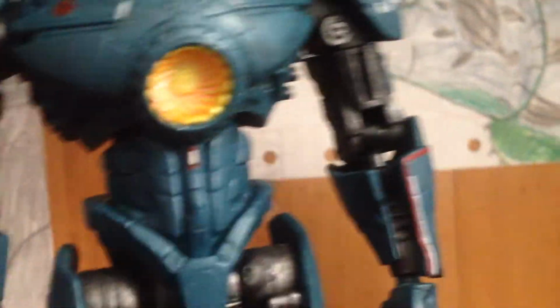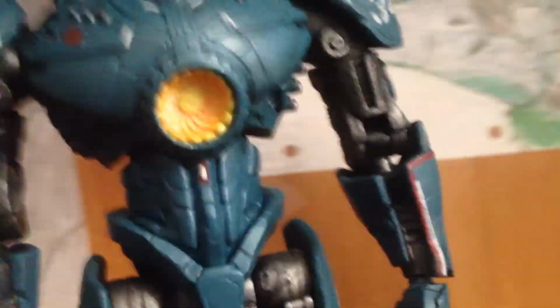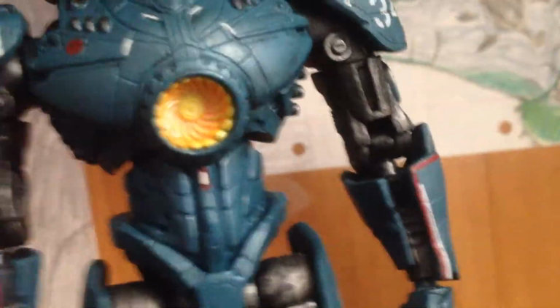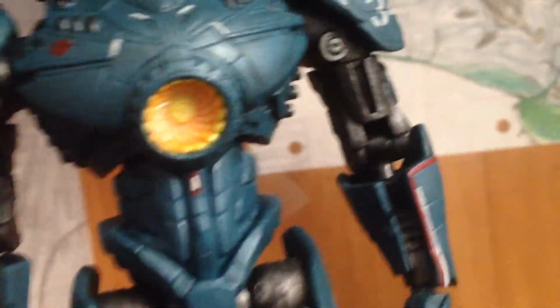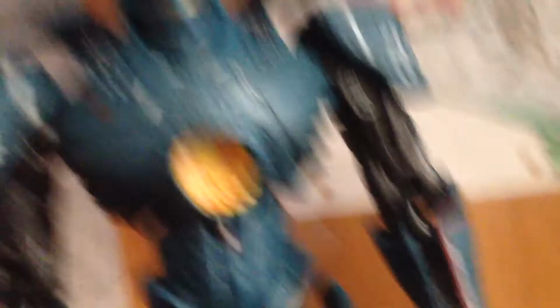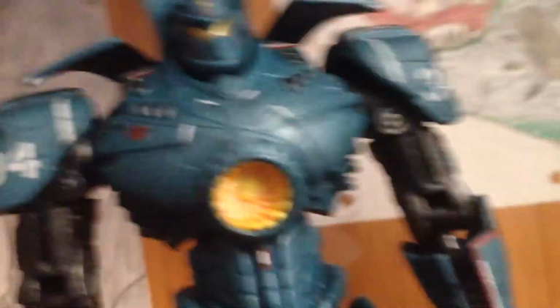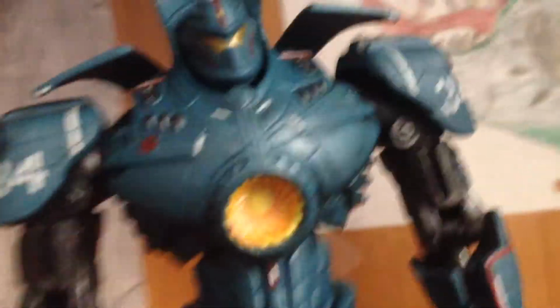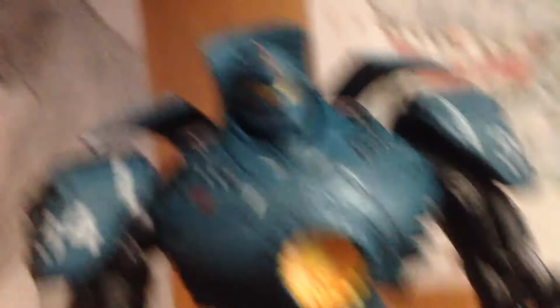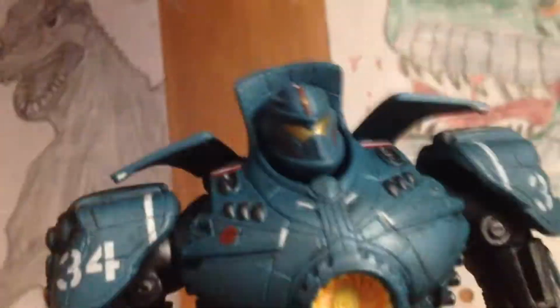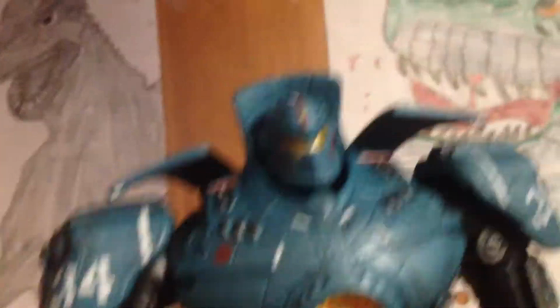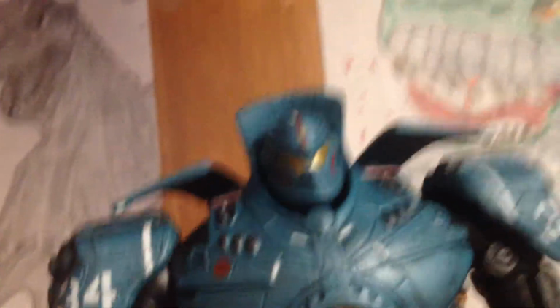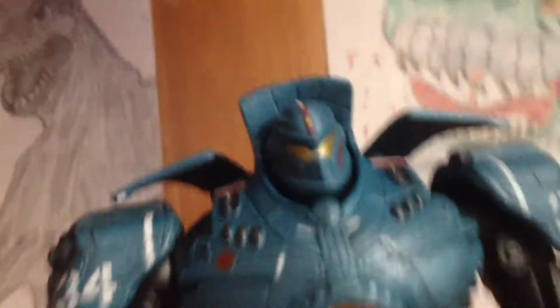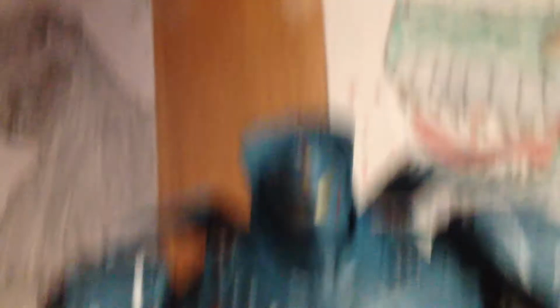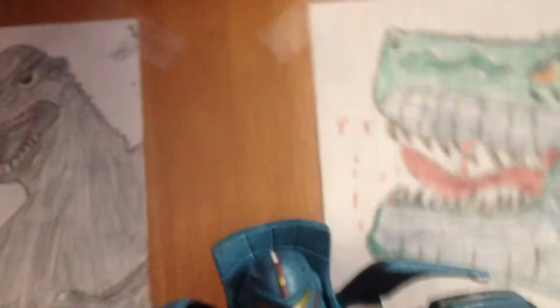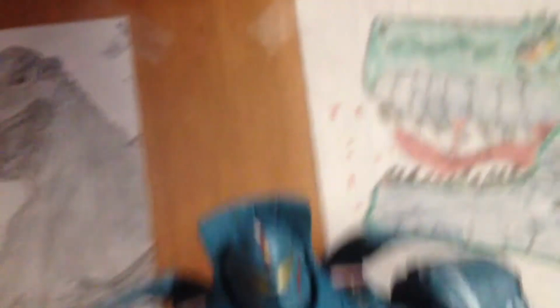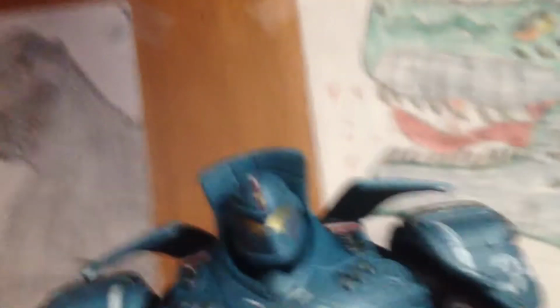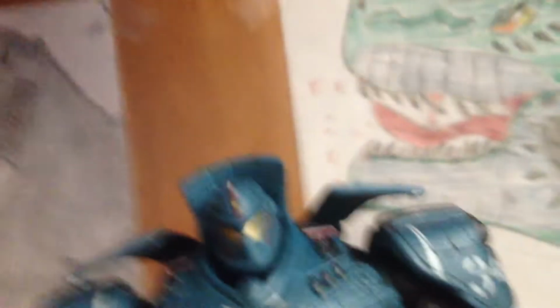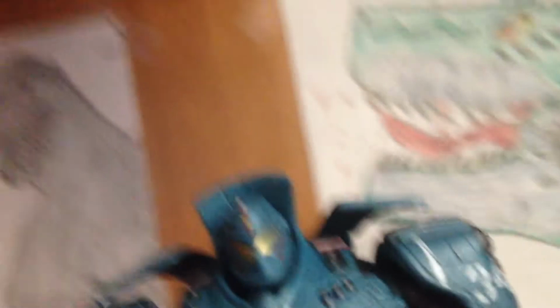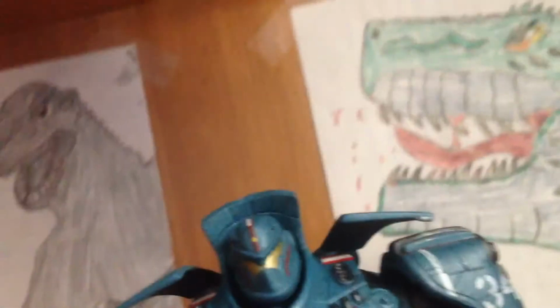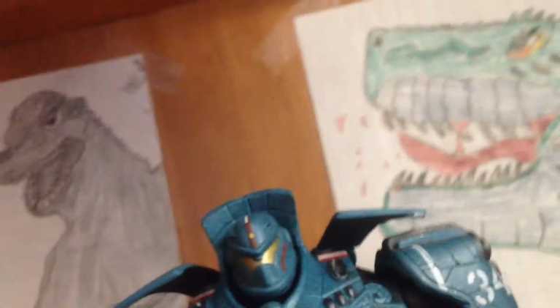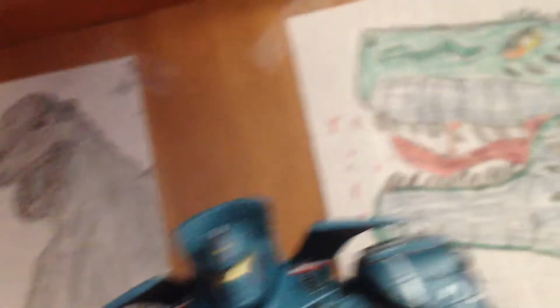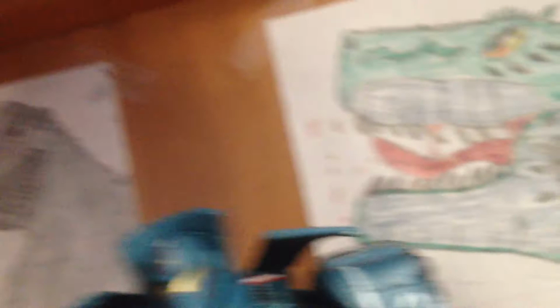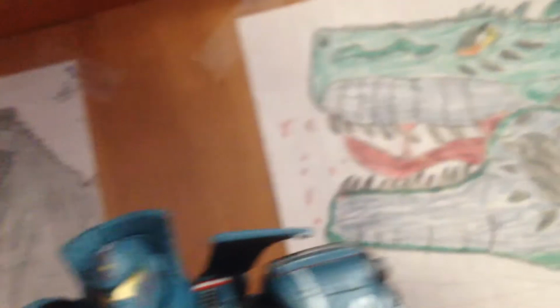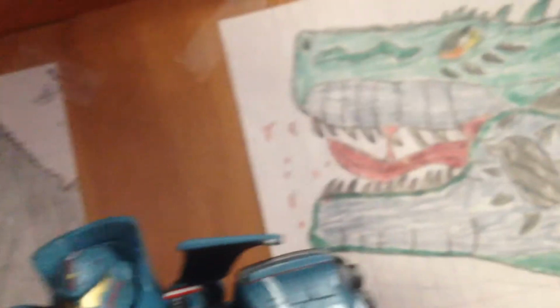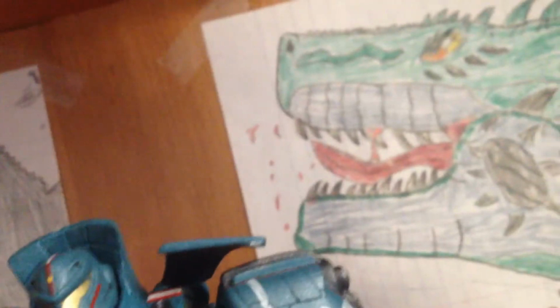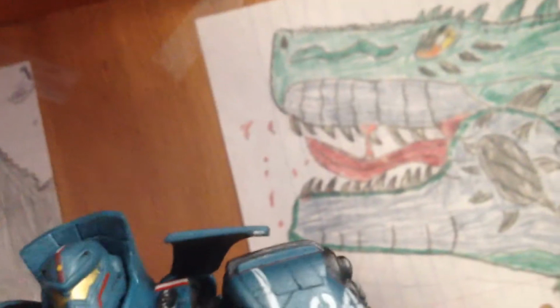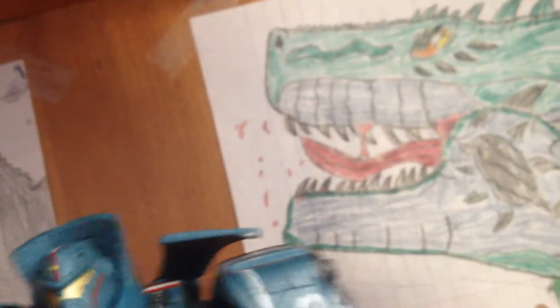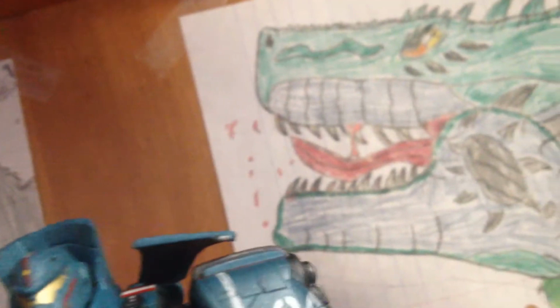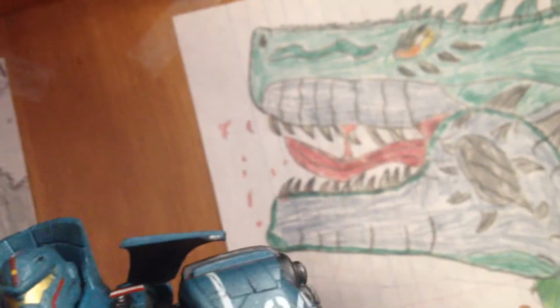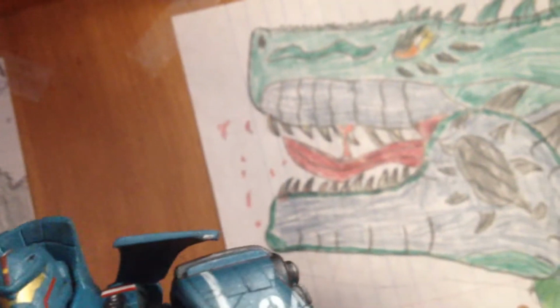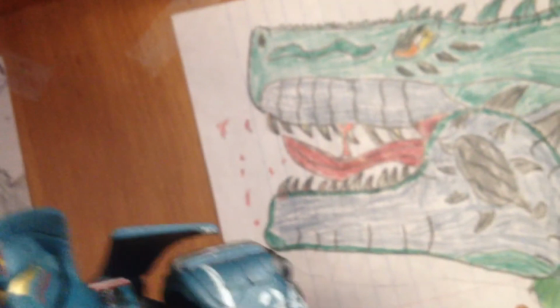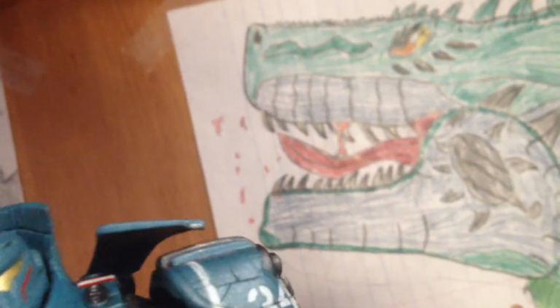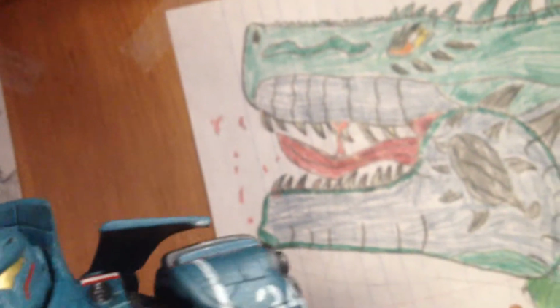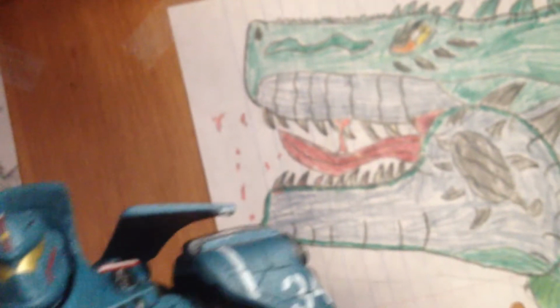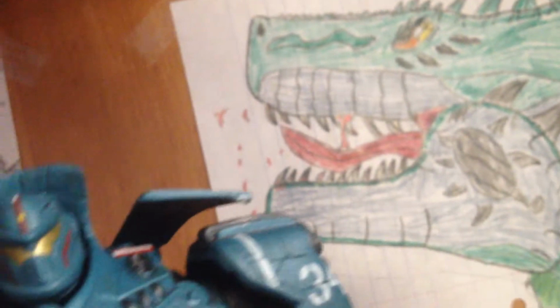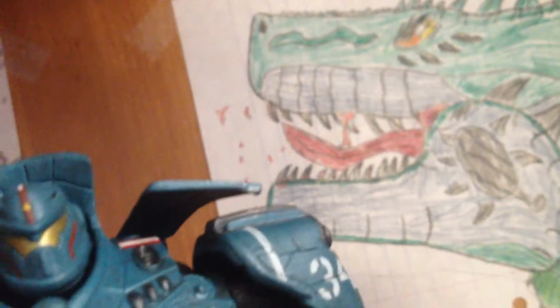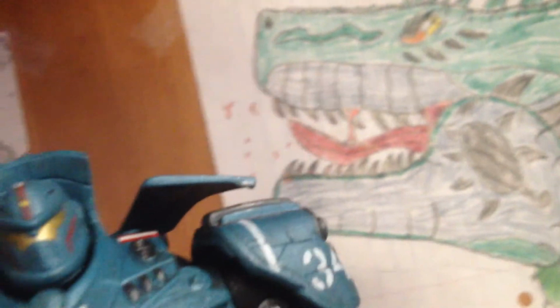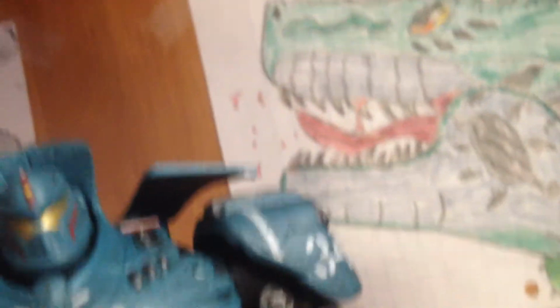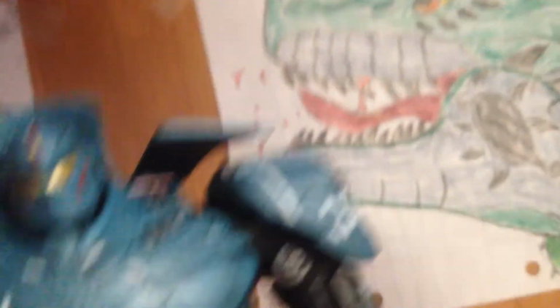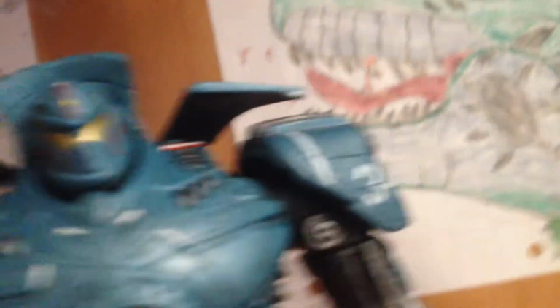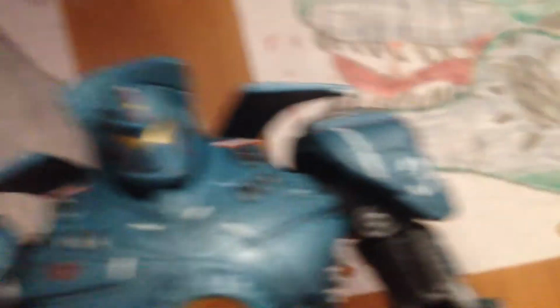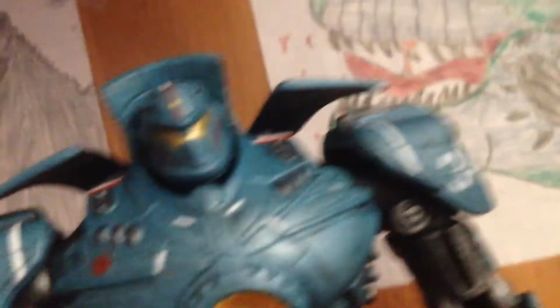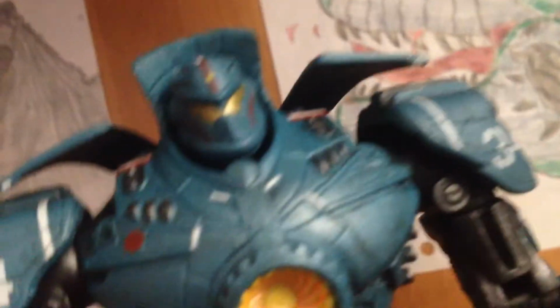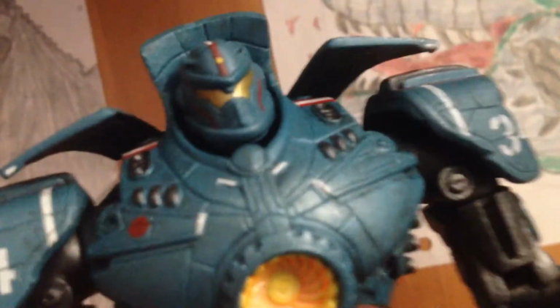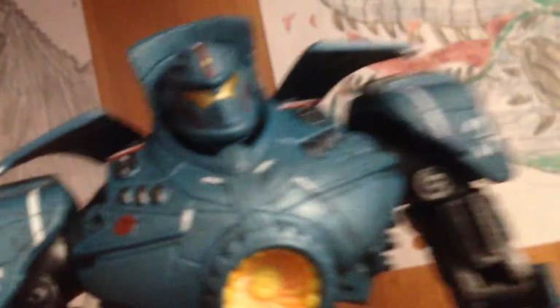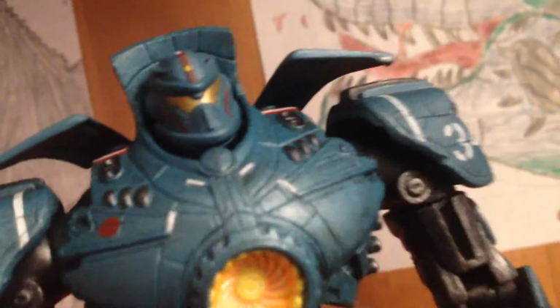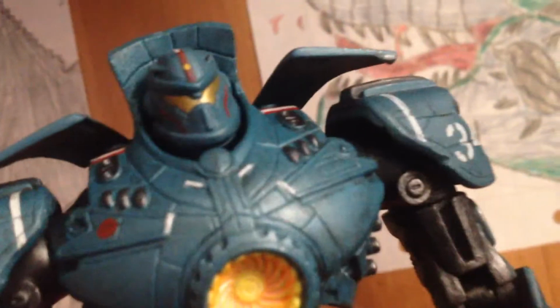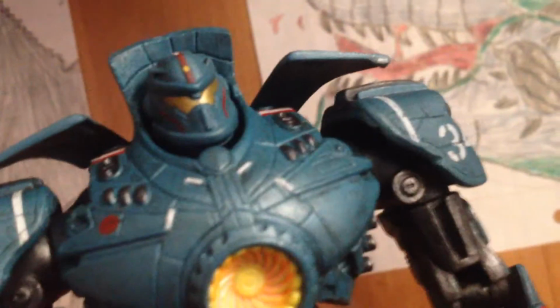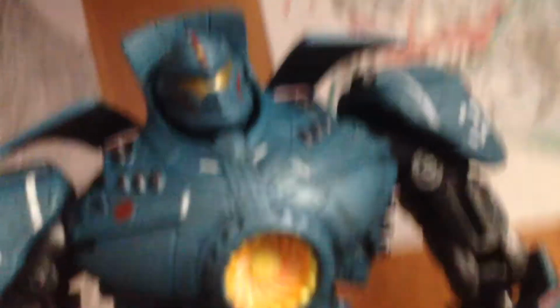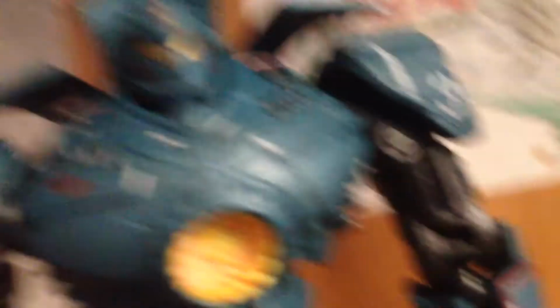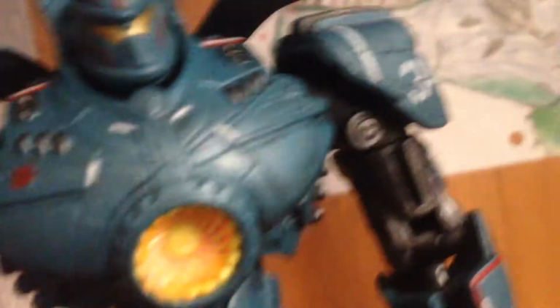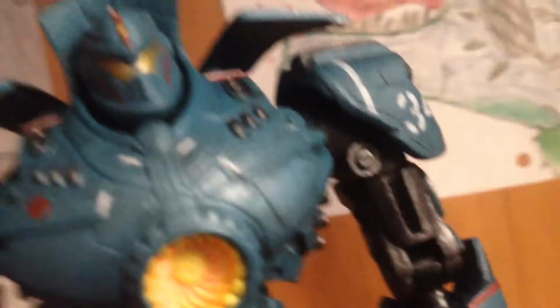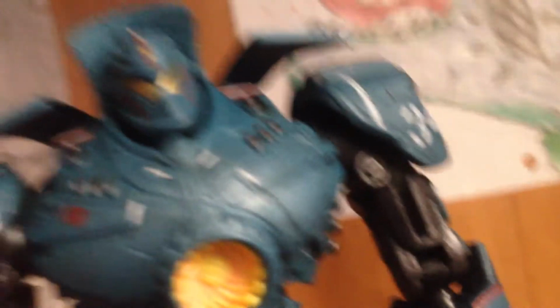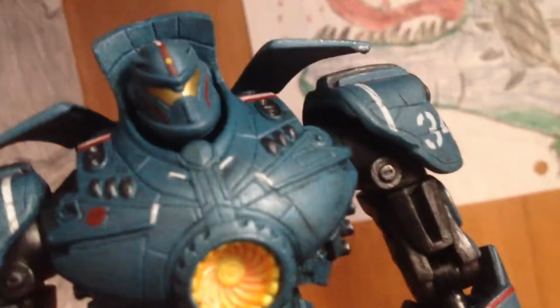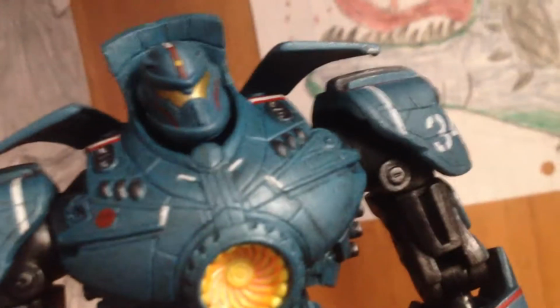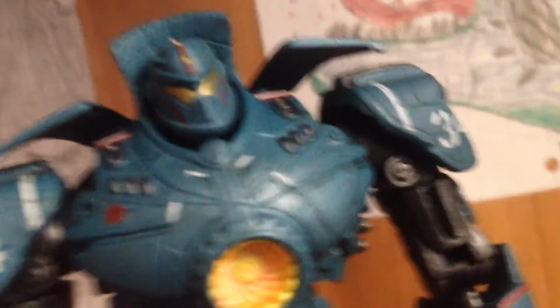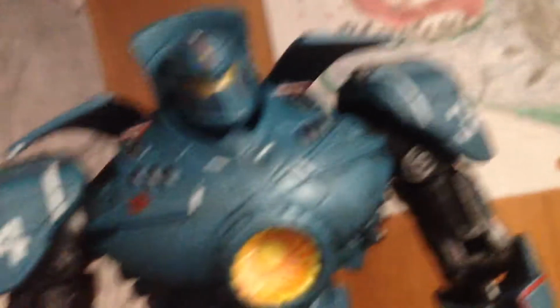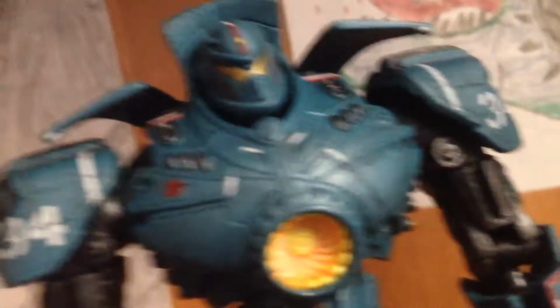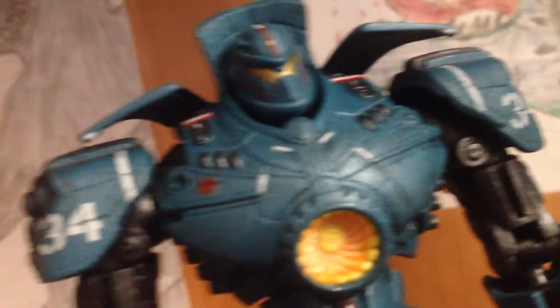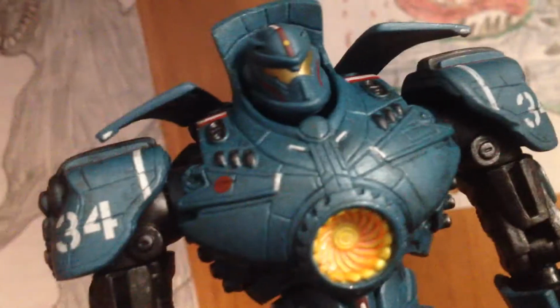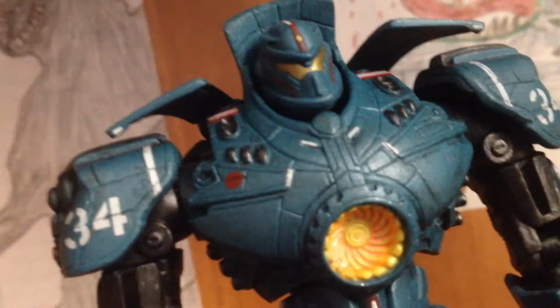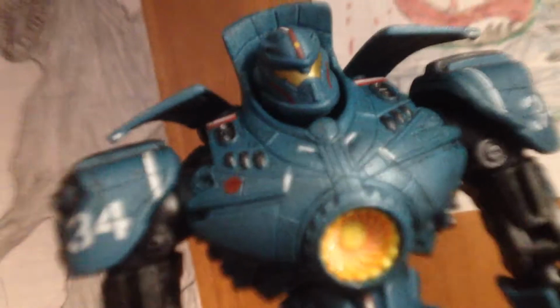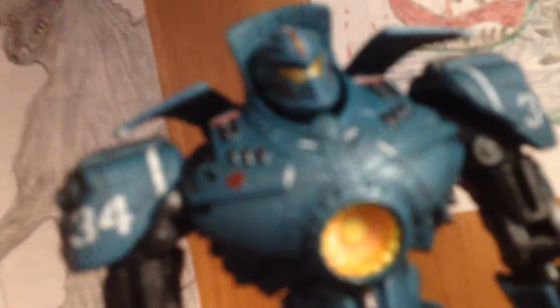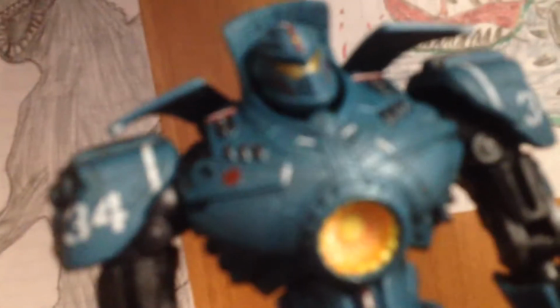Compared to the Series 1 — I don't own a Series 1, but I have seen what it looks like — compared to that, the detail is phenomenal.